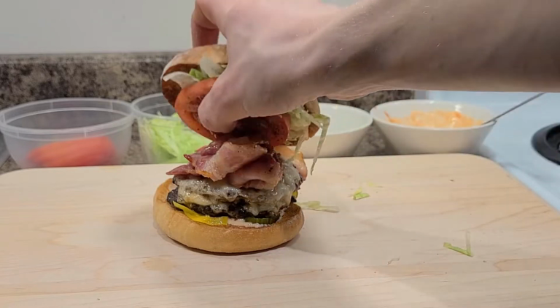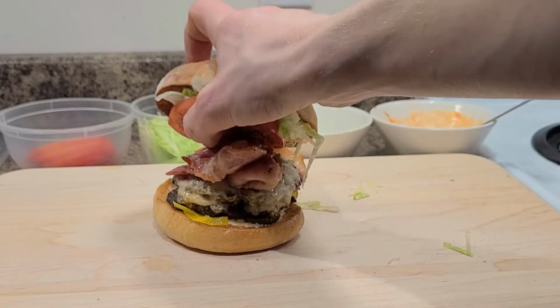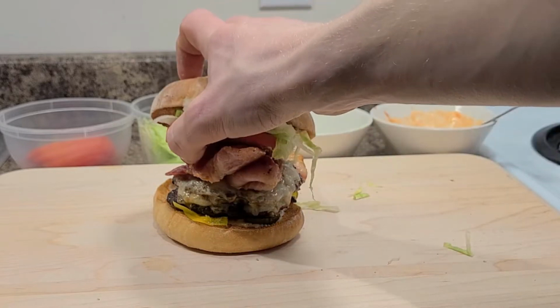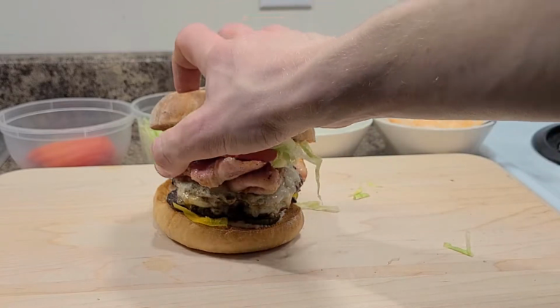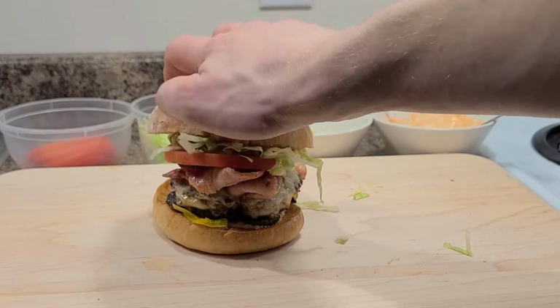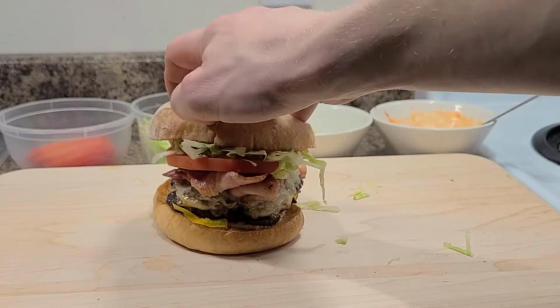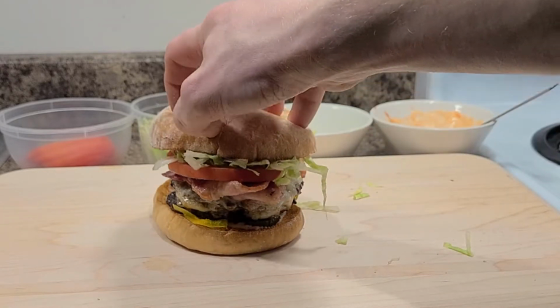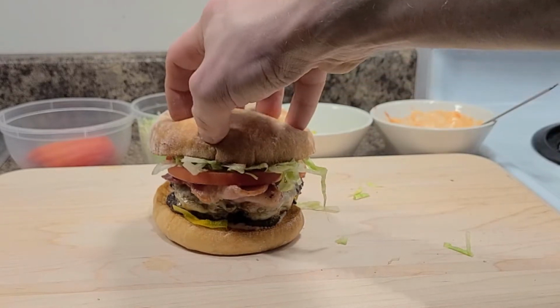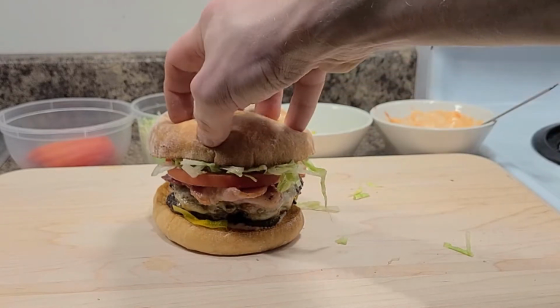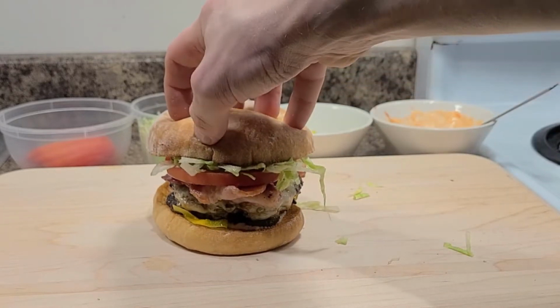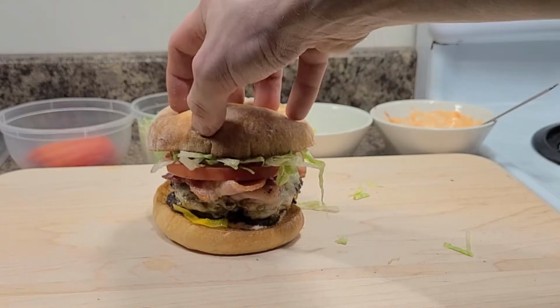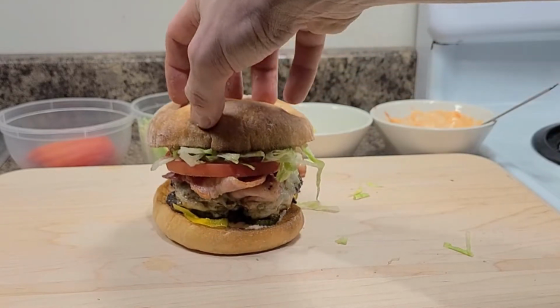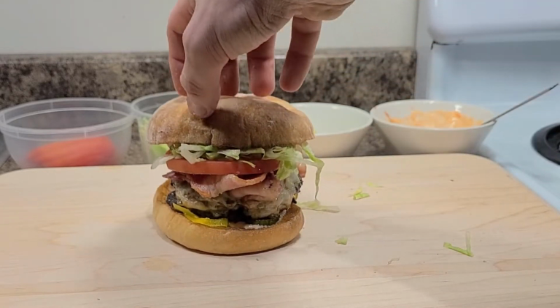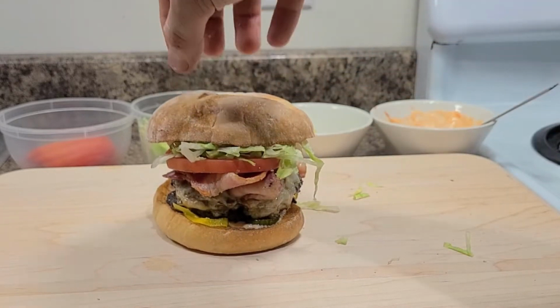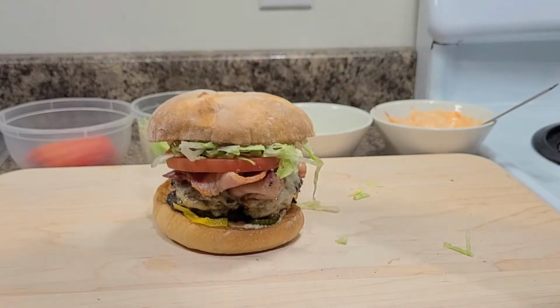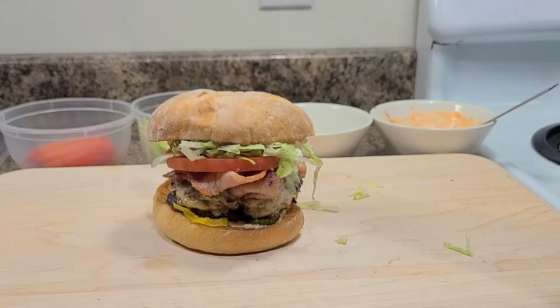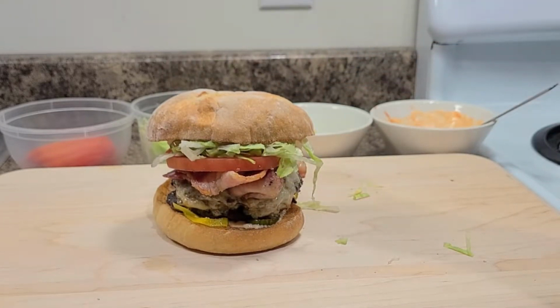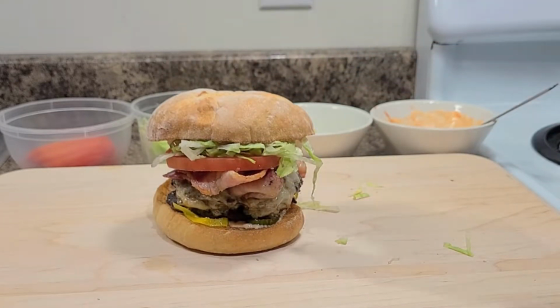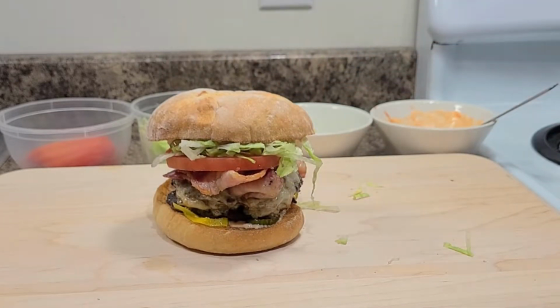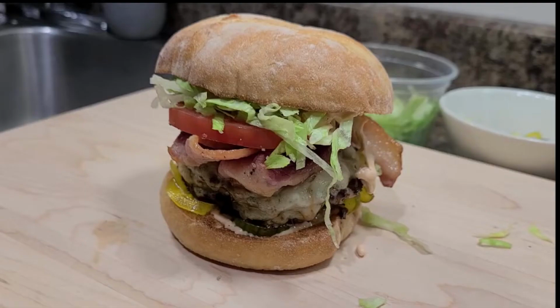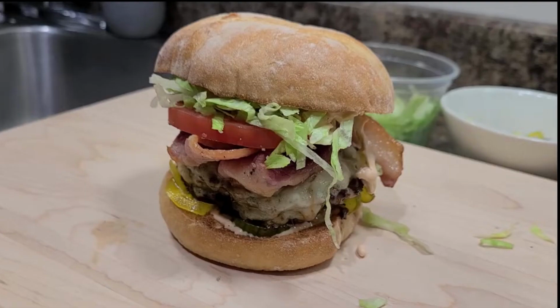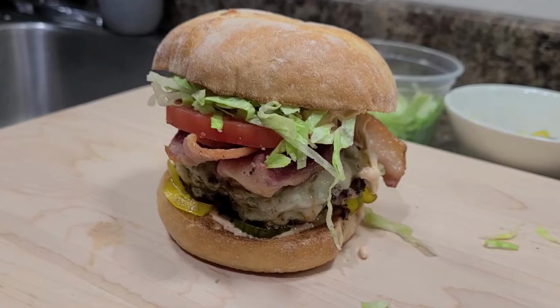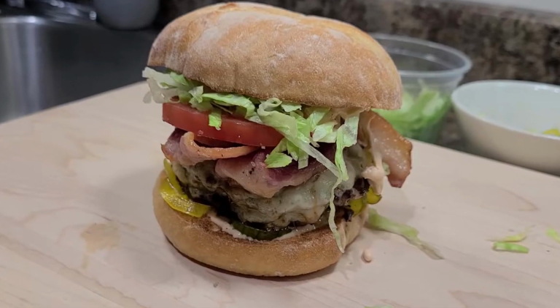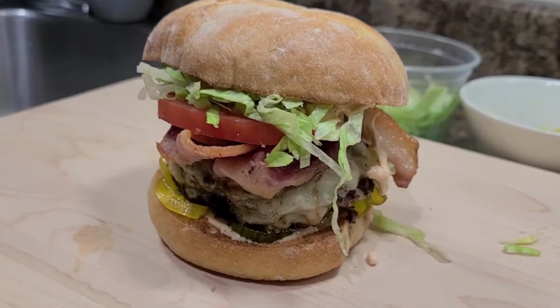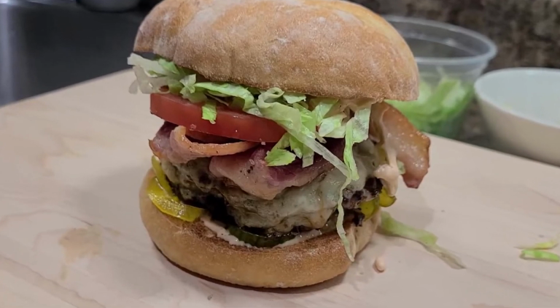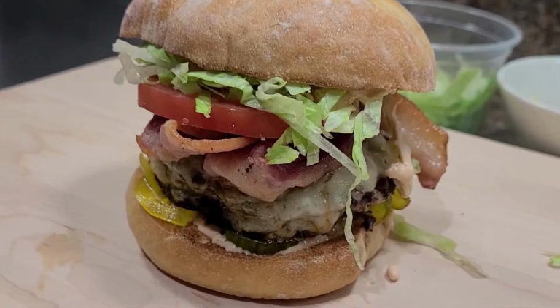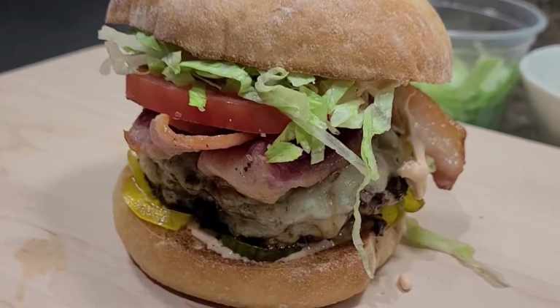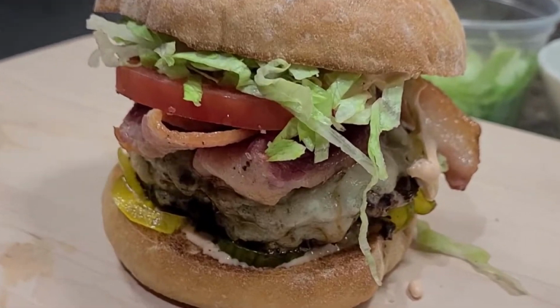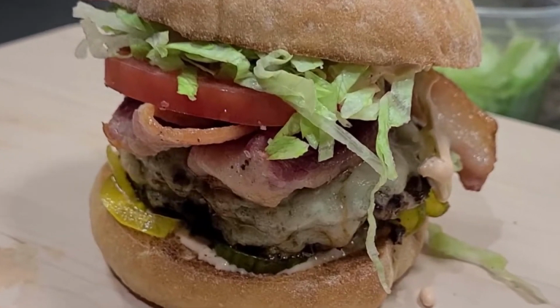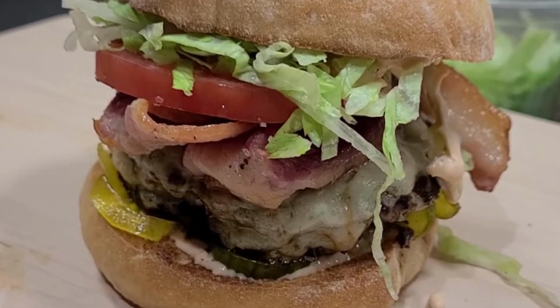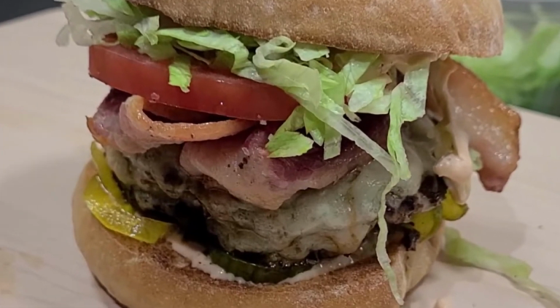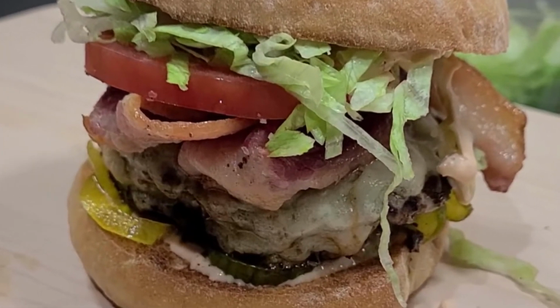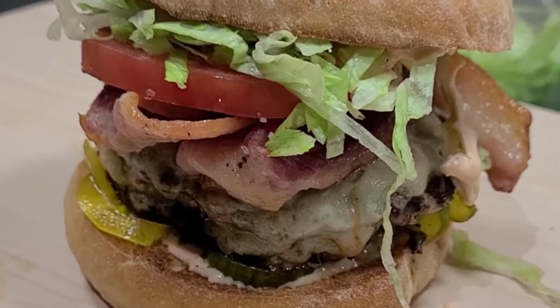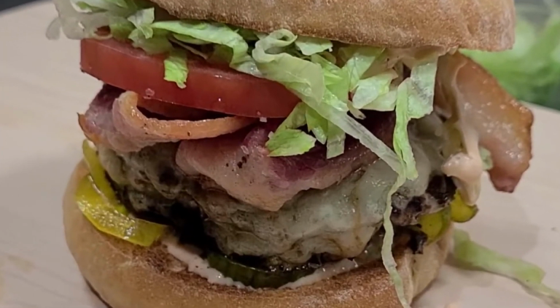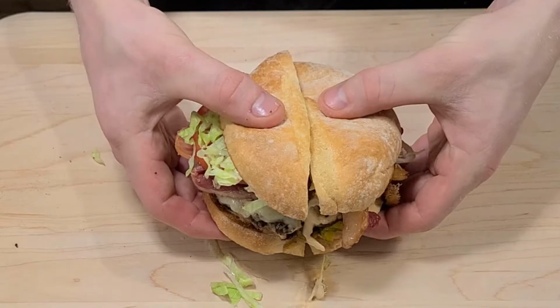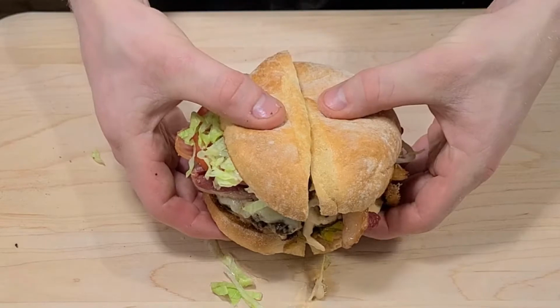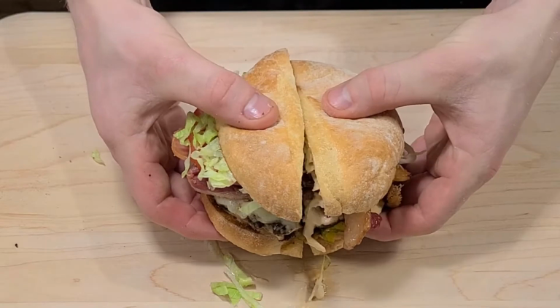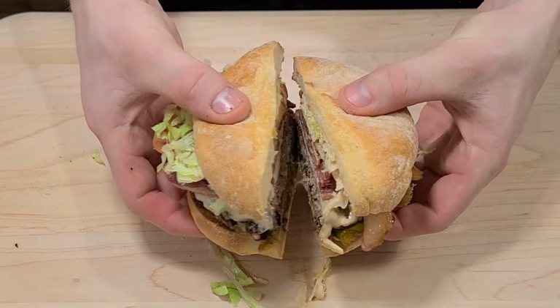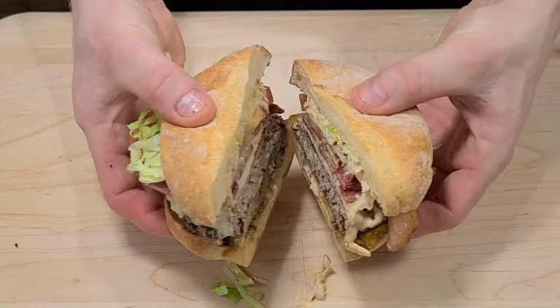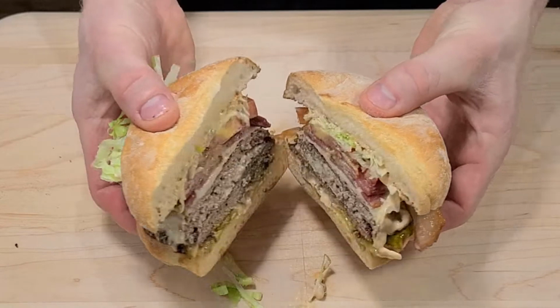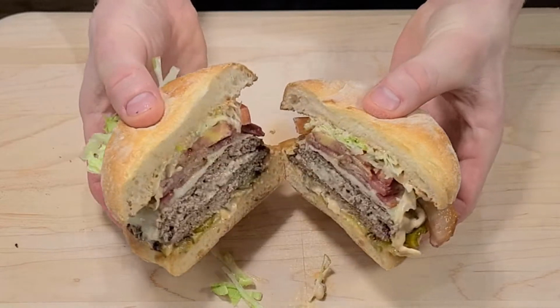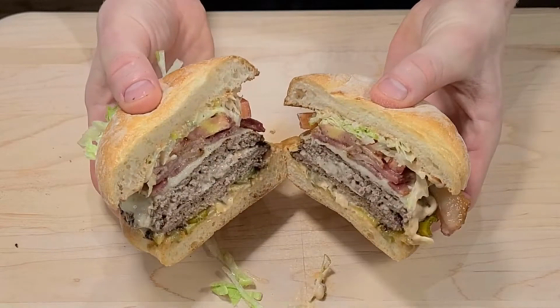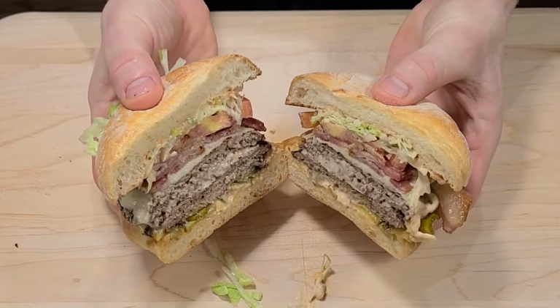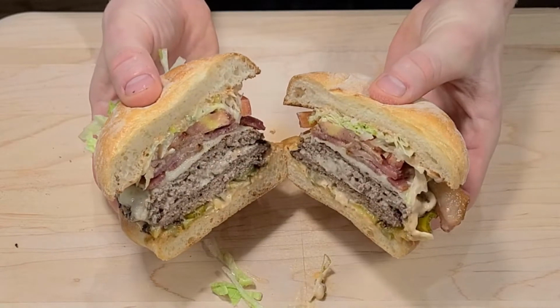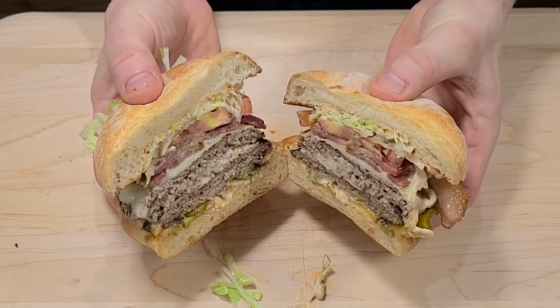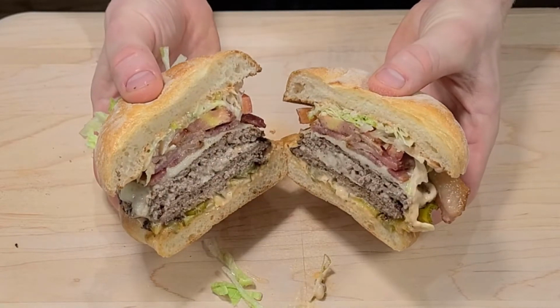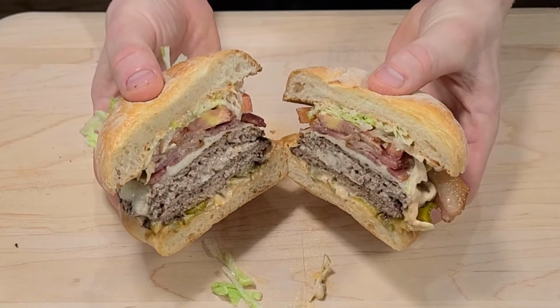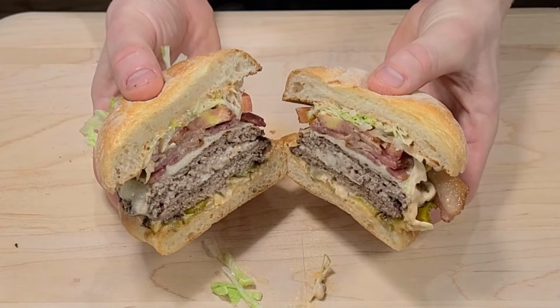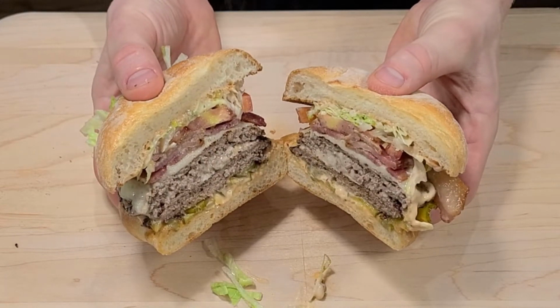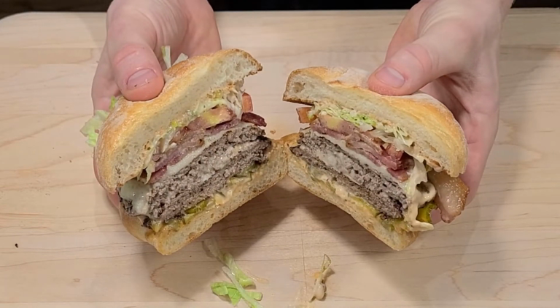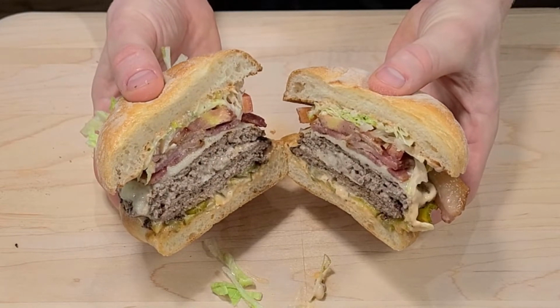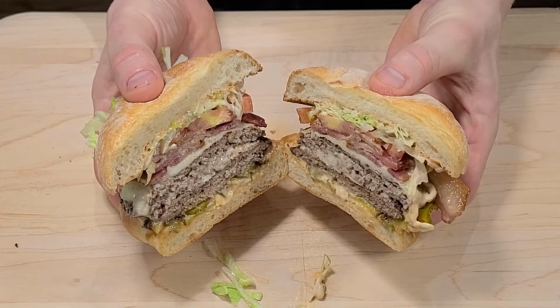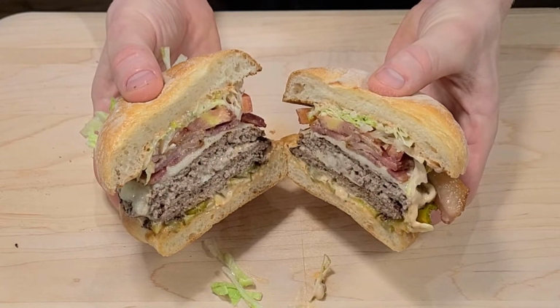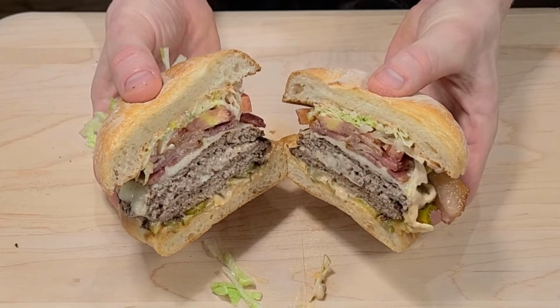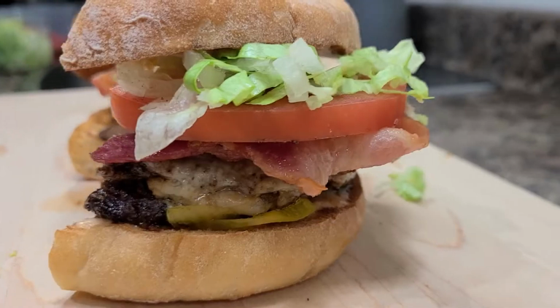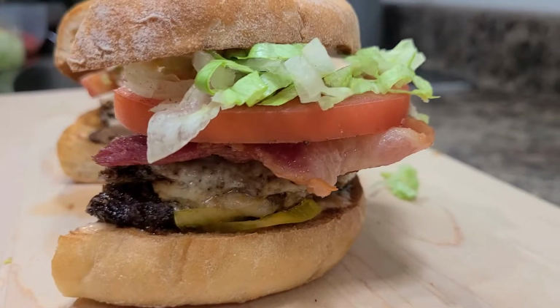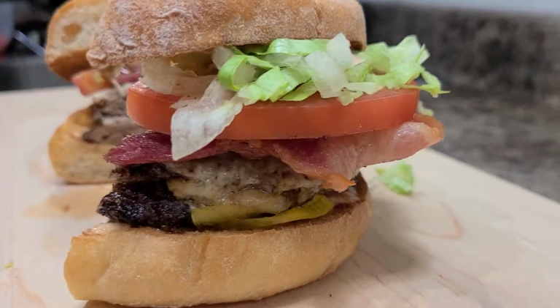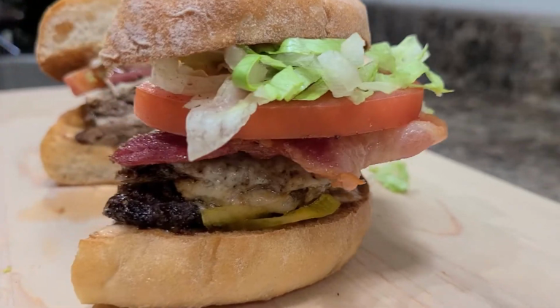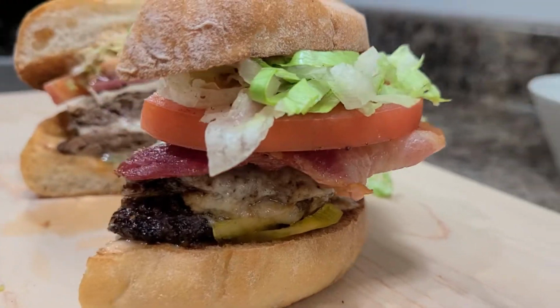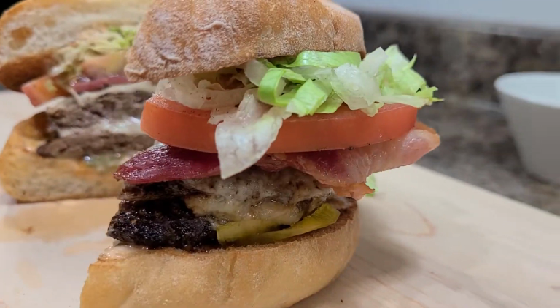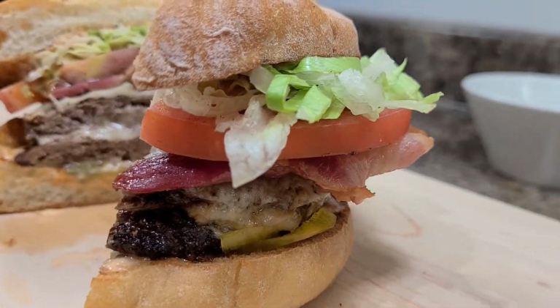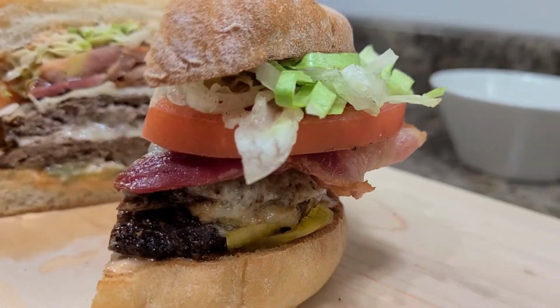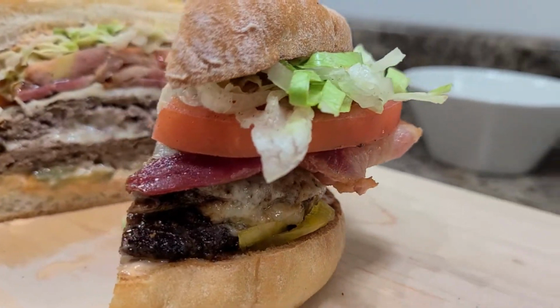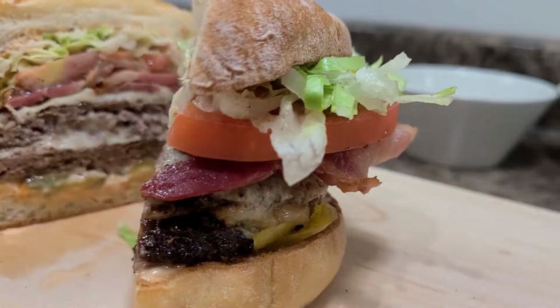The burger needs no introduction and I want to show you an easy way to make a great burger with a little added touch of homemade sweet pickles.